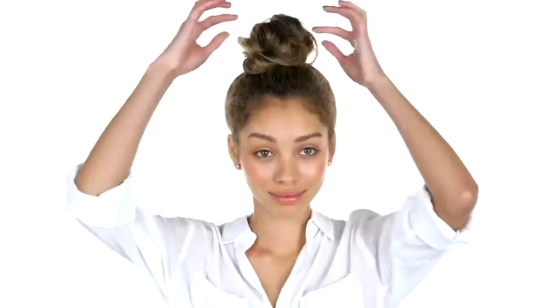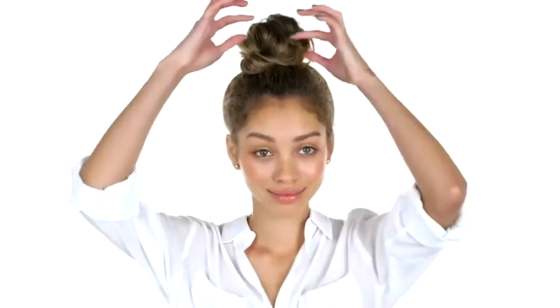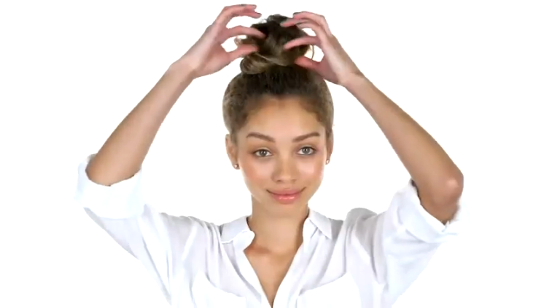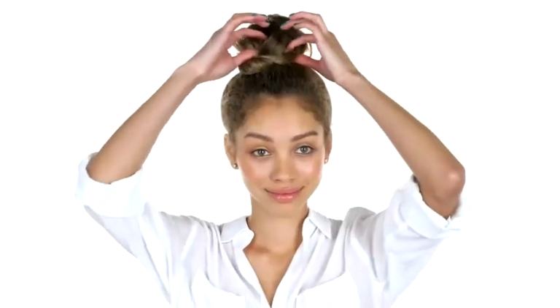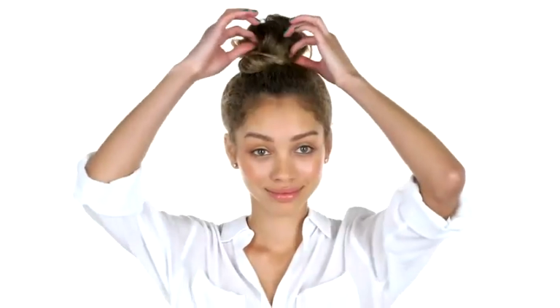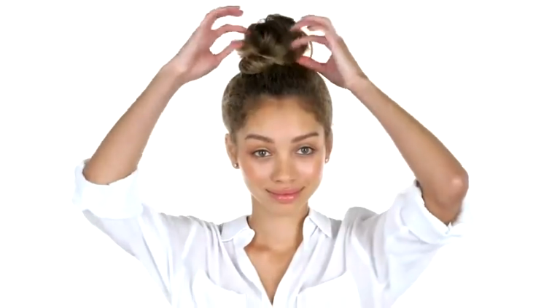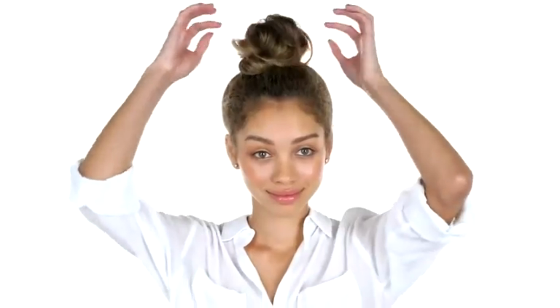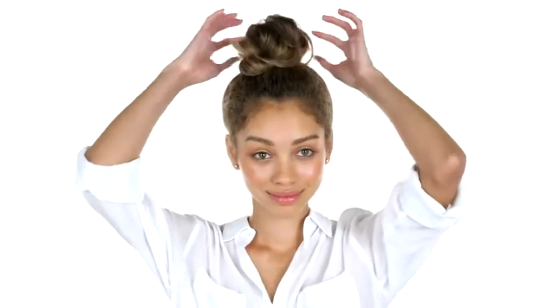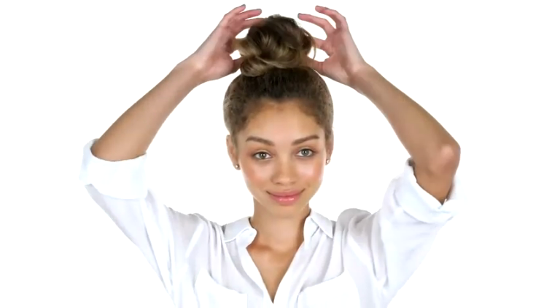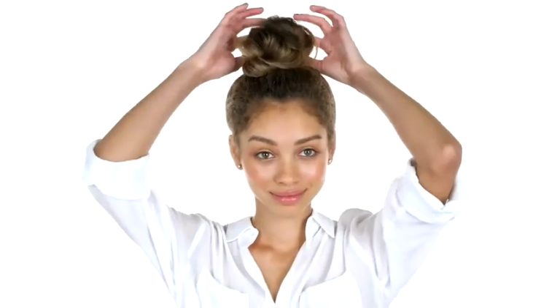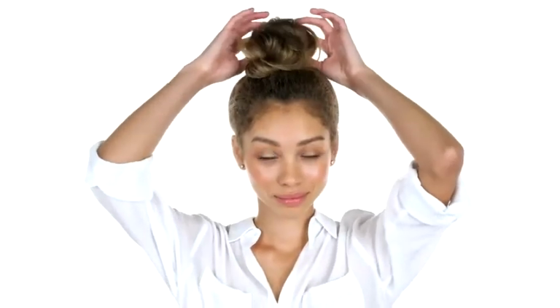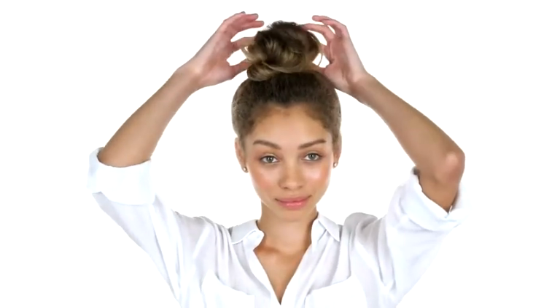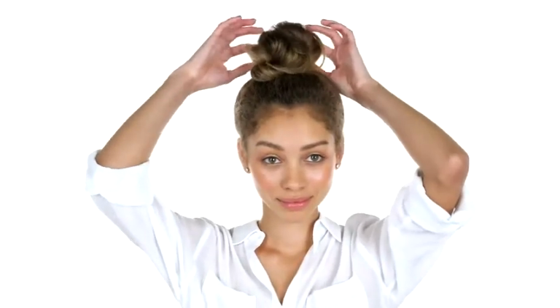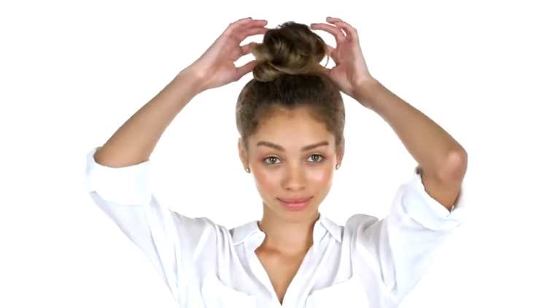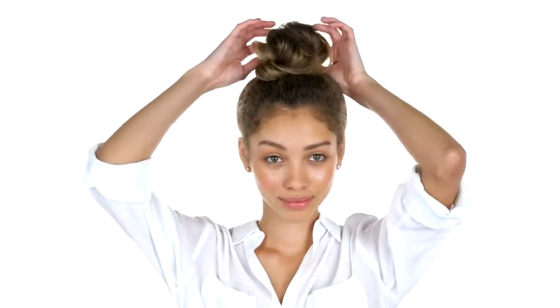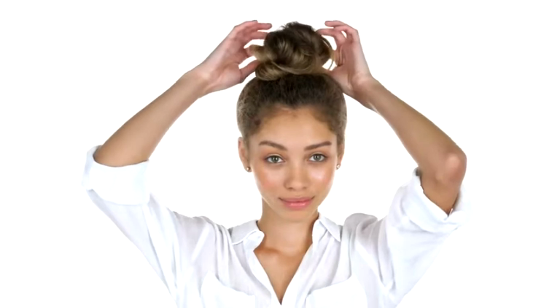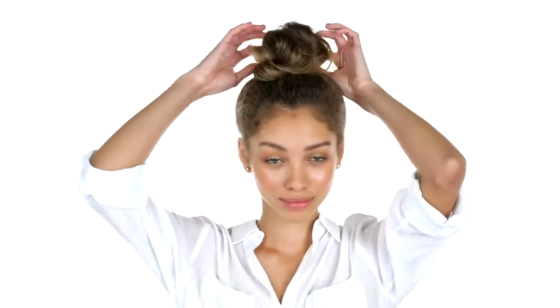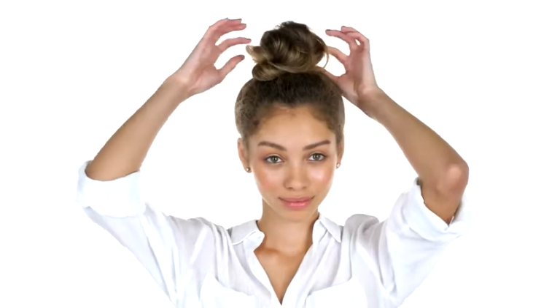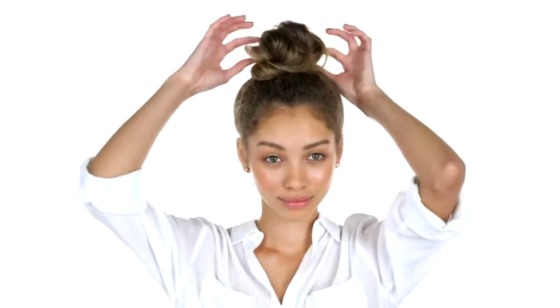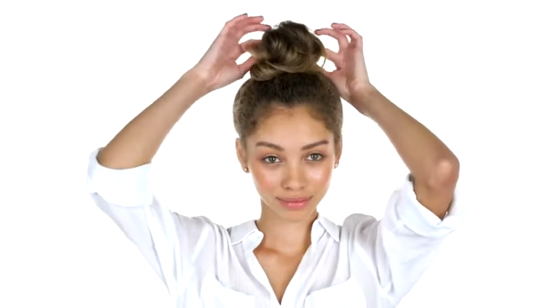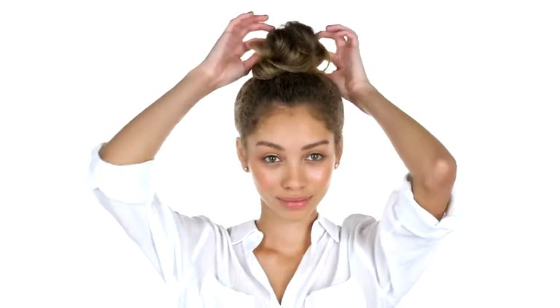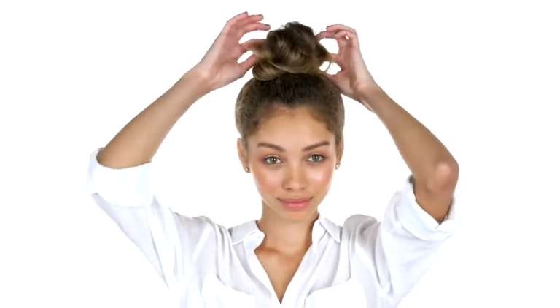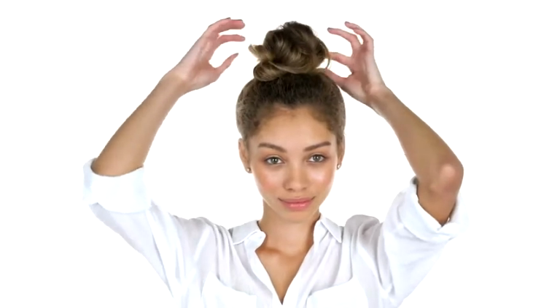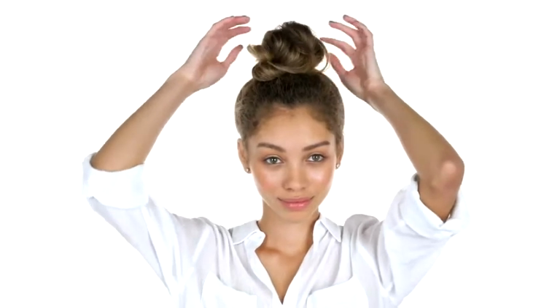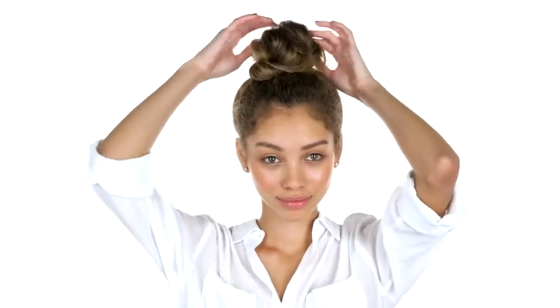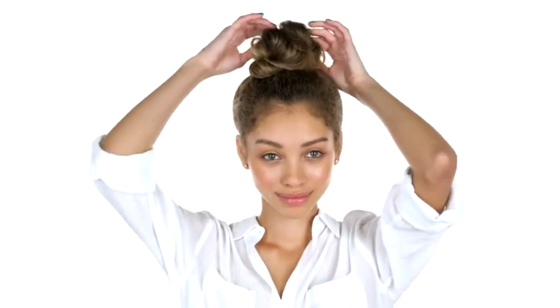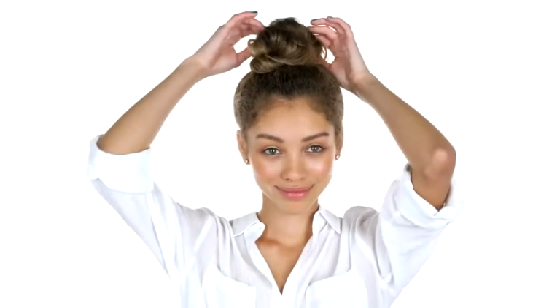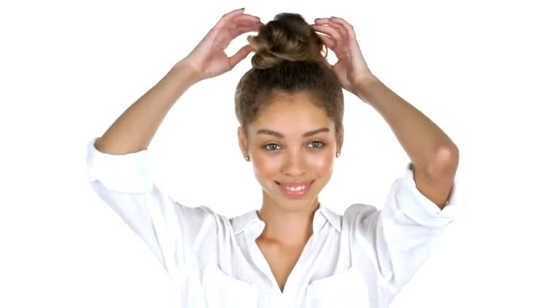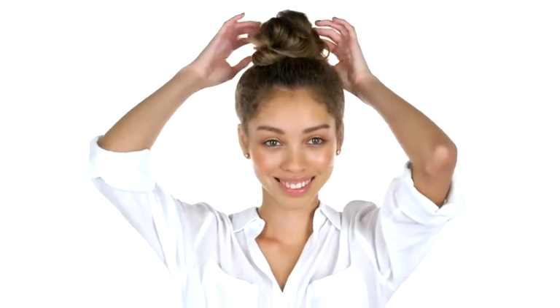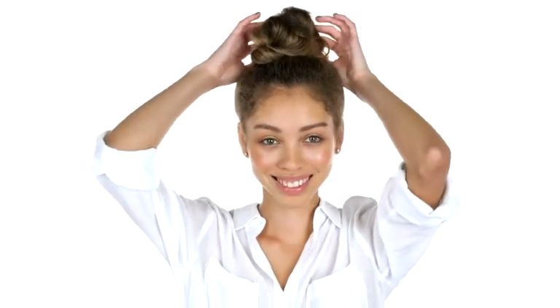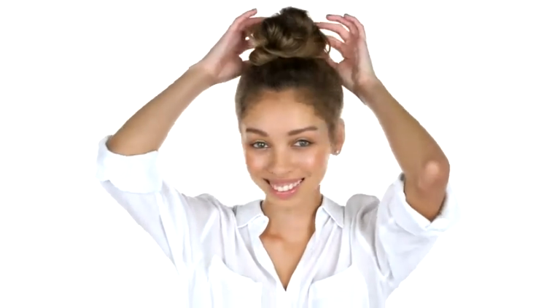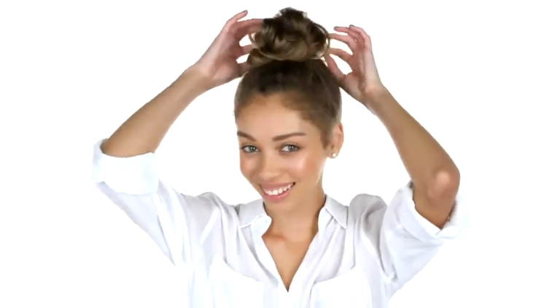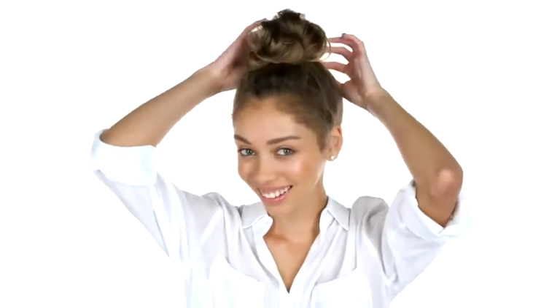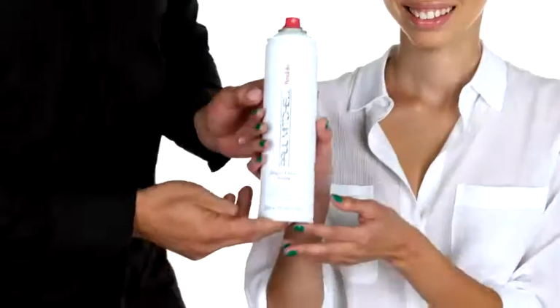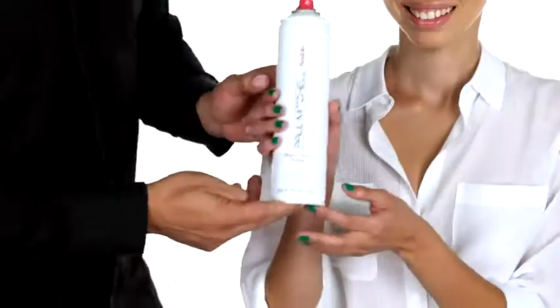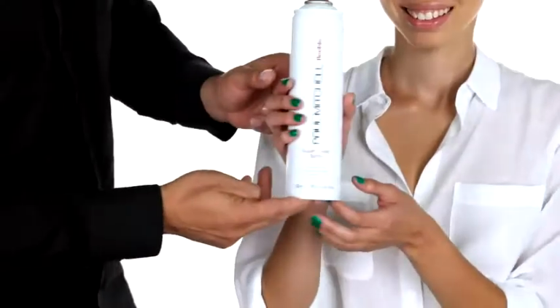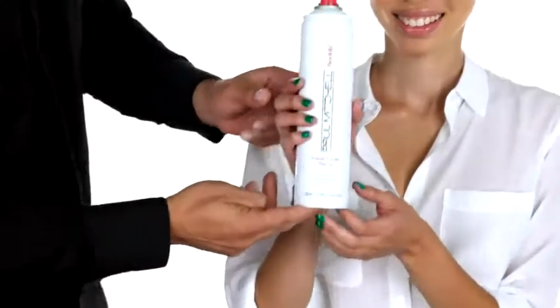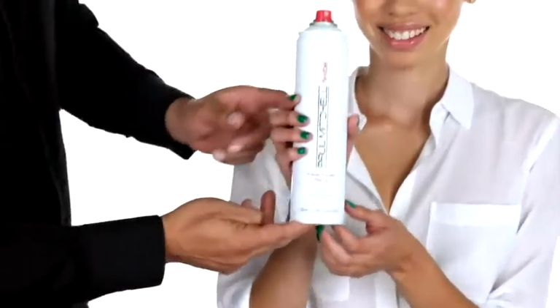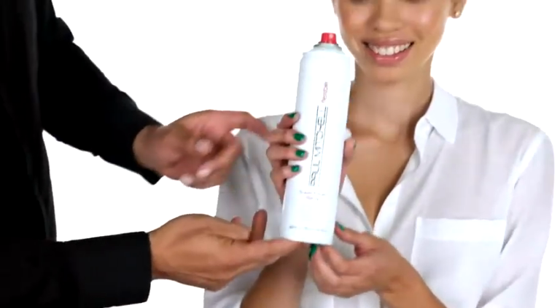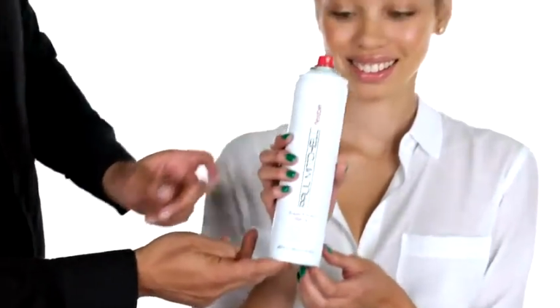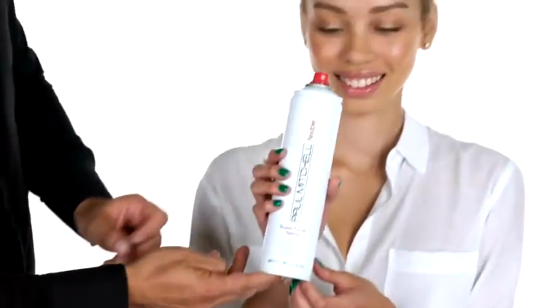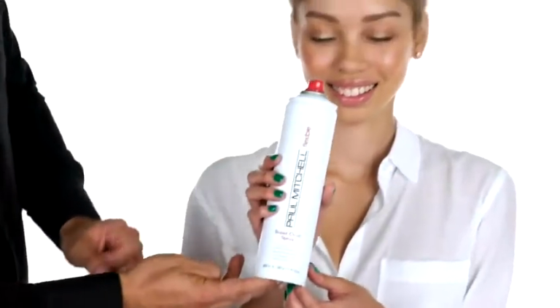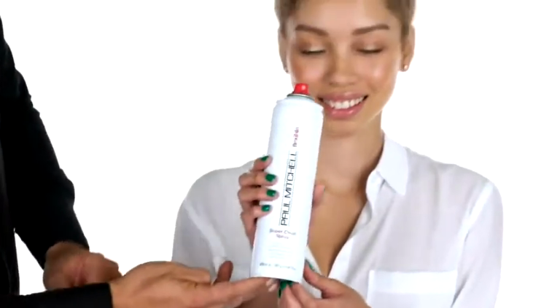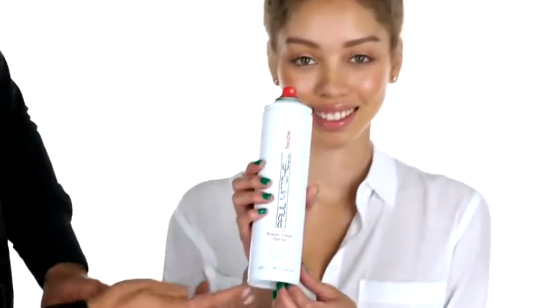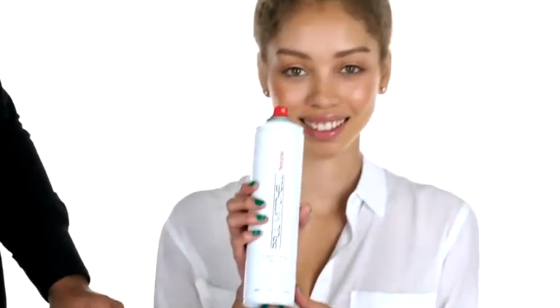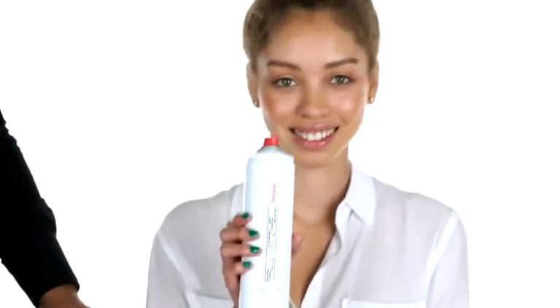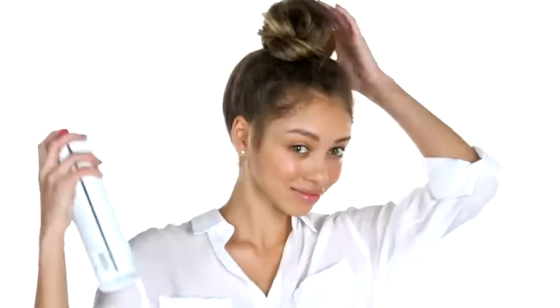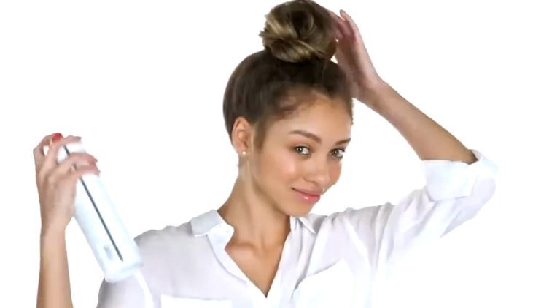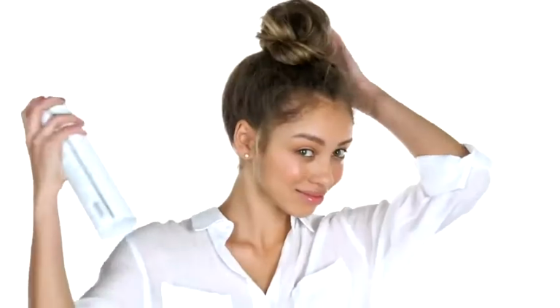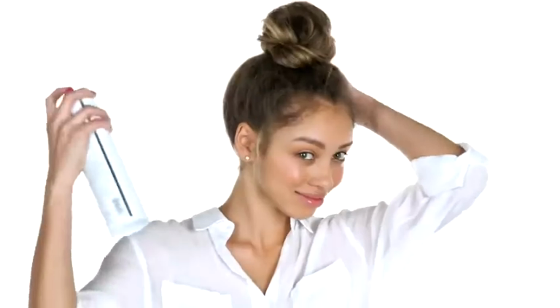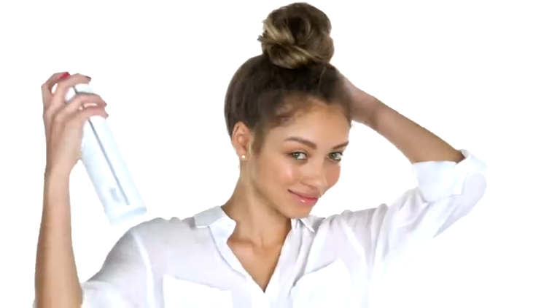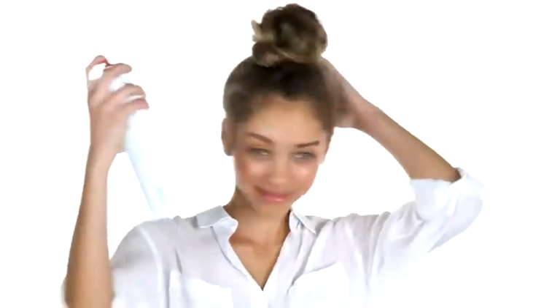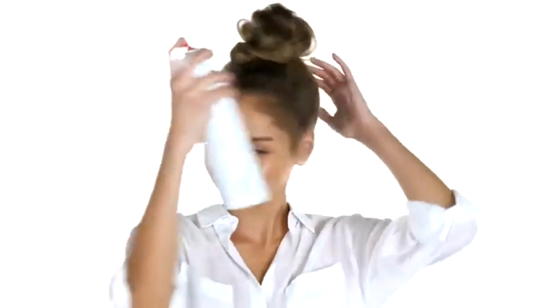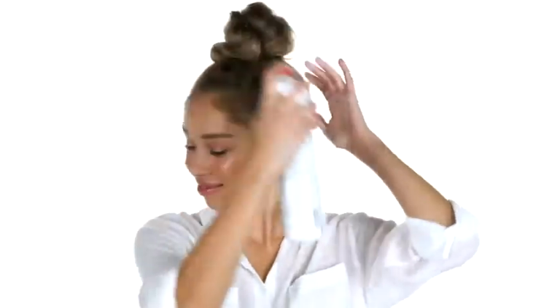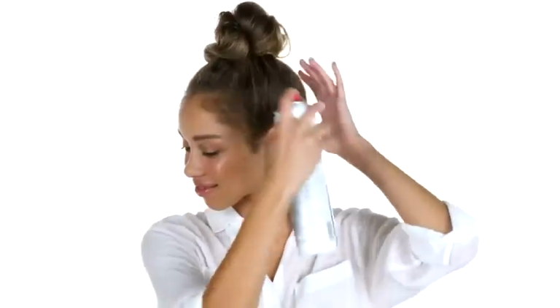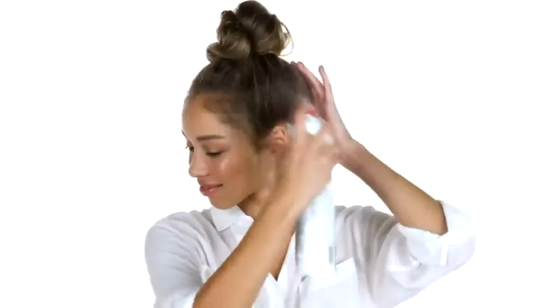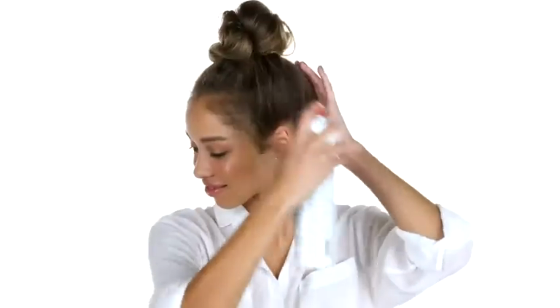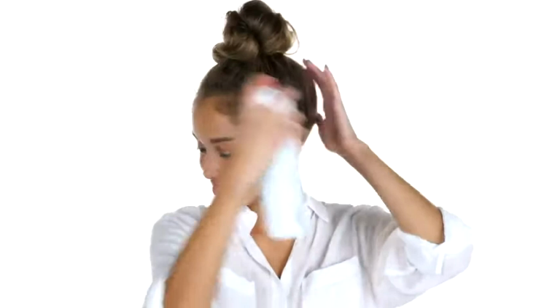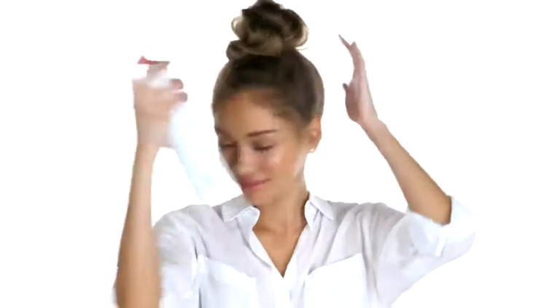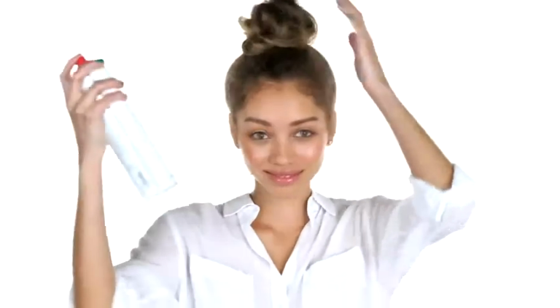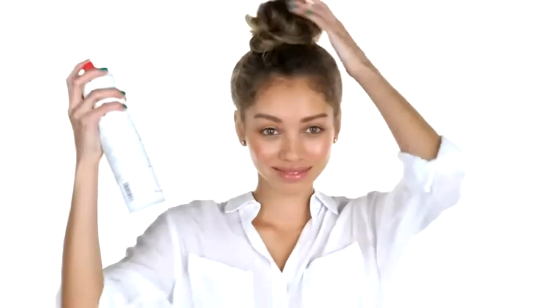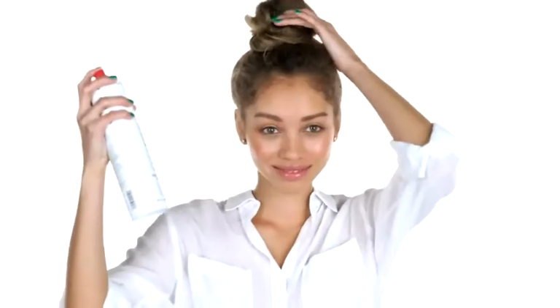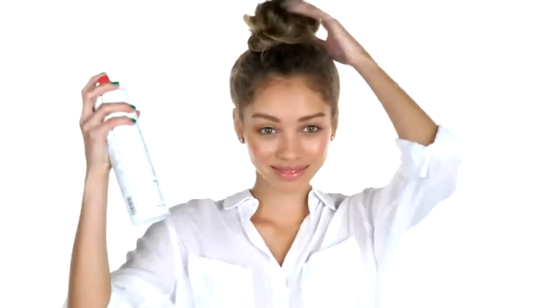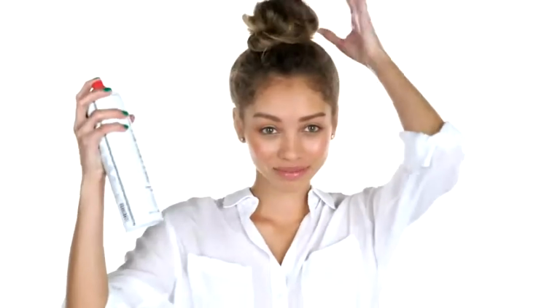Now shape your top knot bun. Now you're going to use Super Clean Spray for hold. Beautiful.